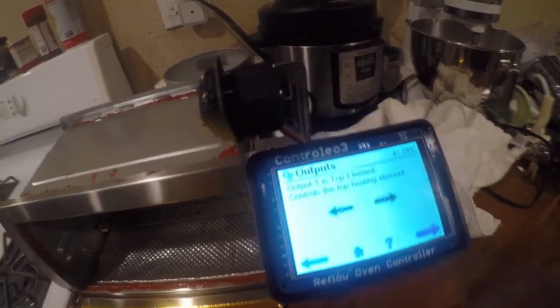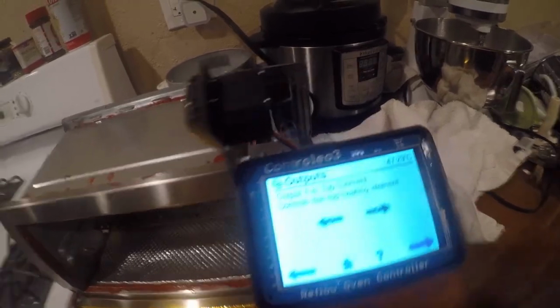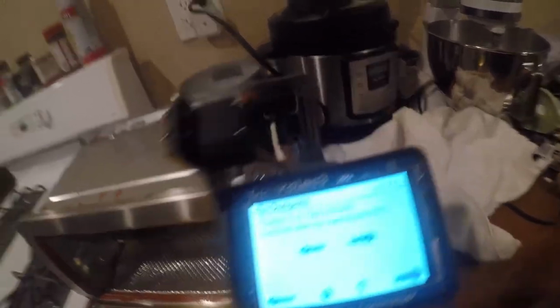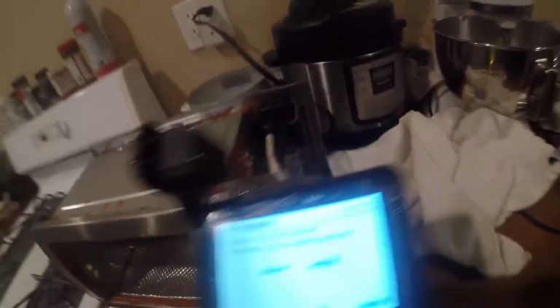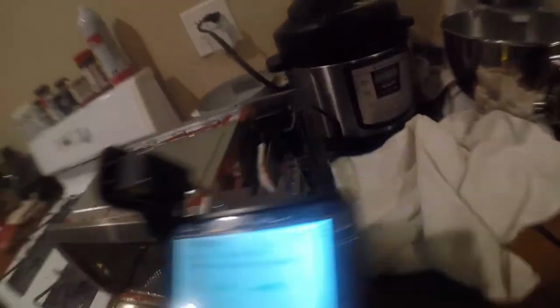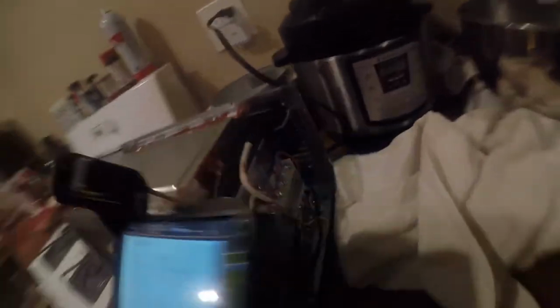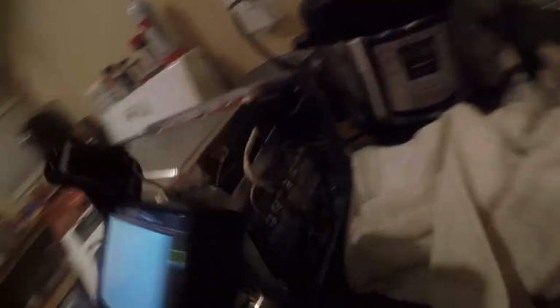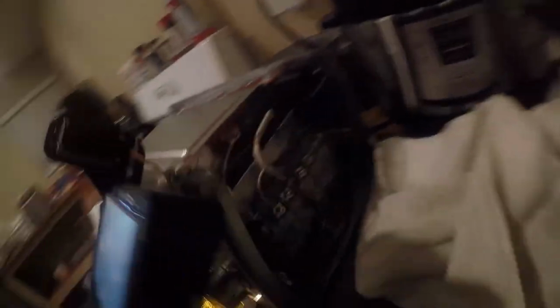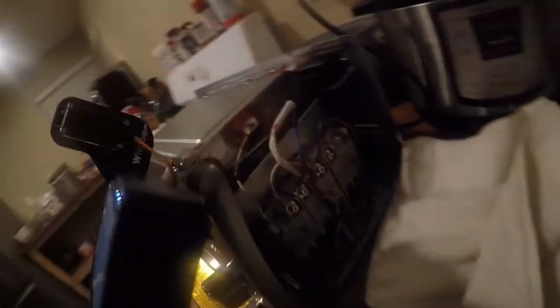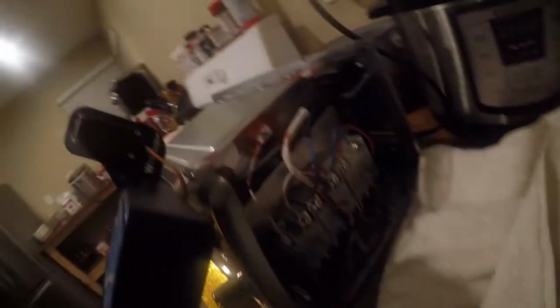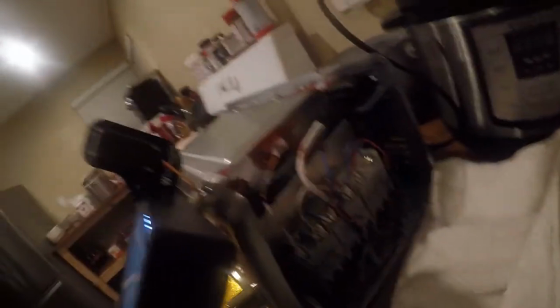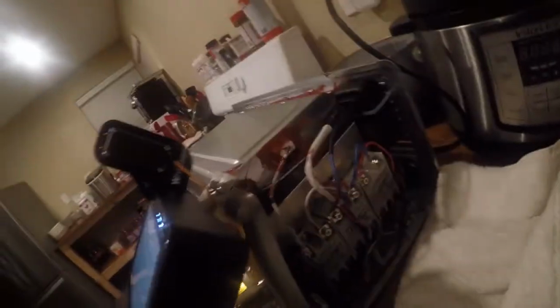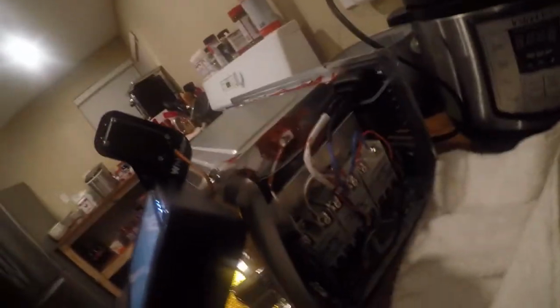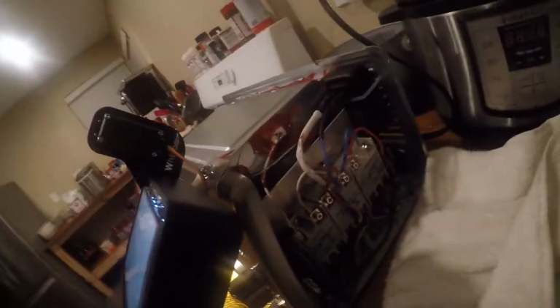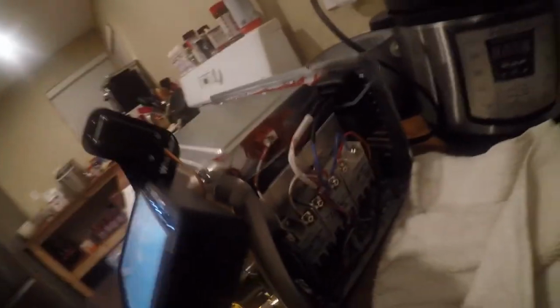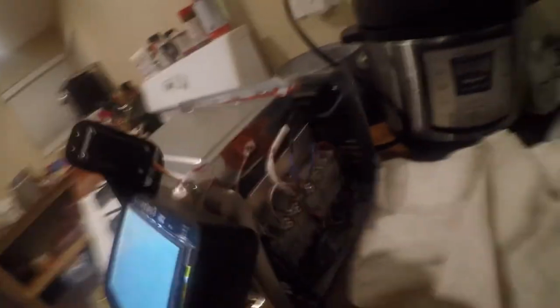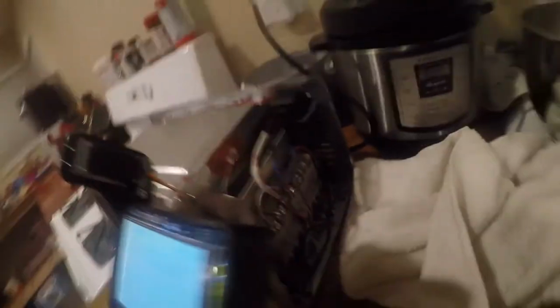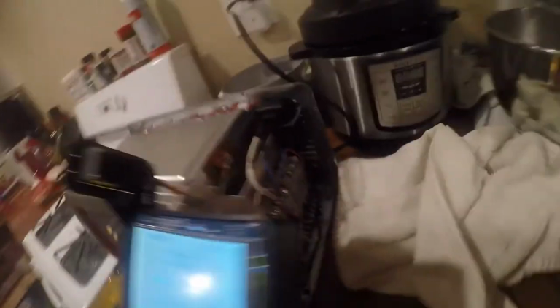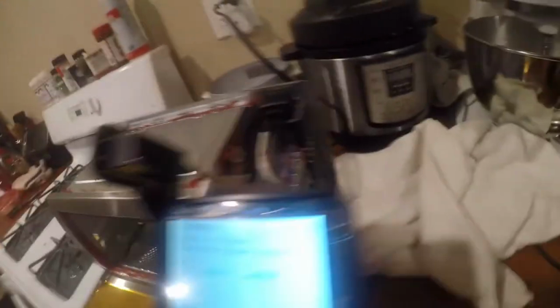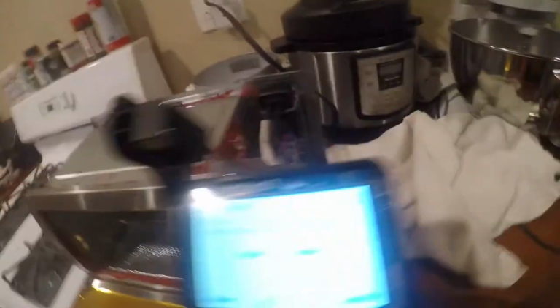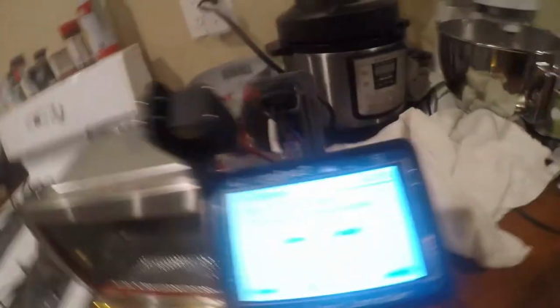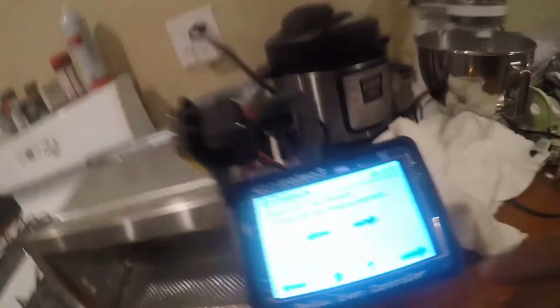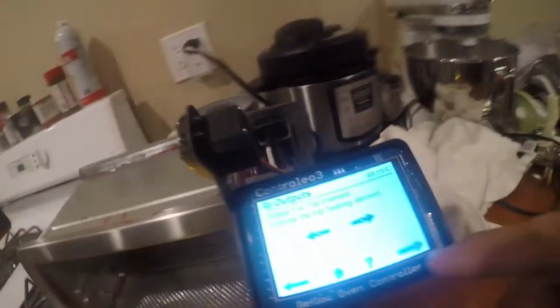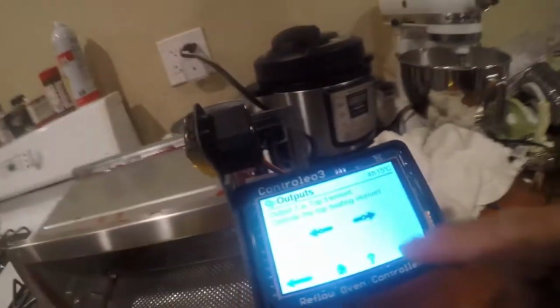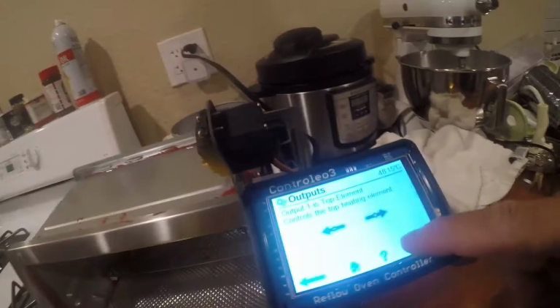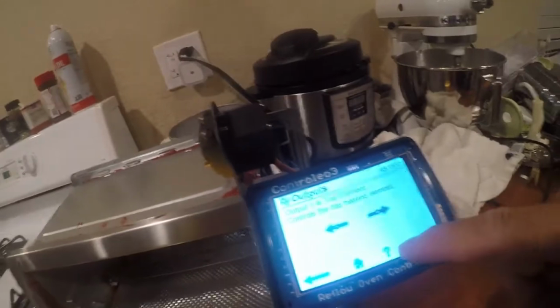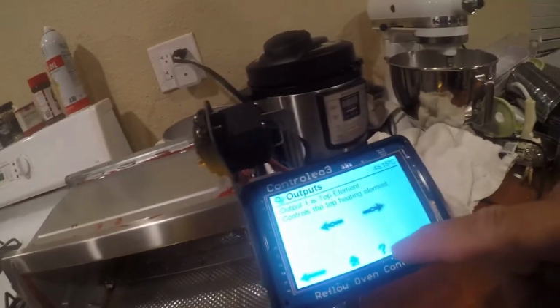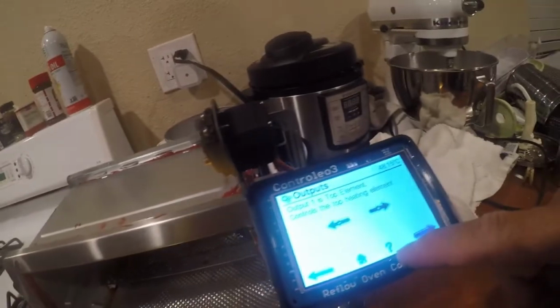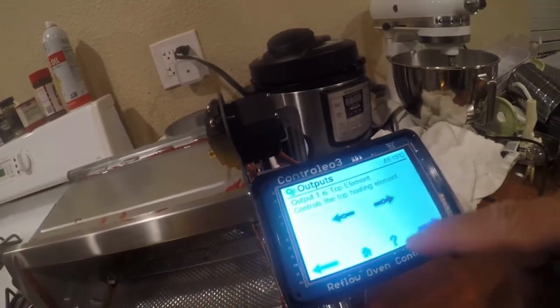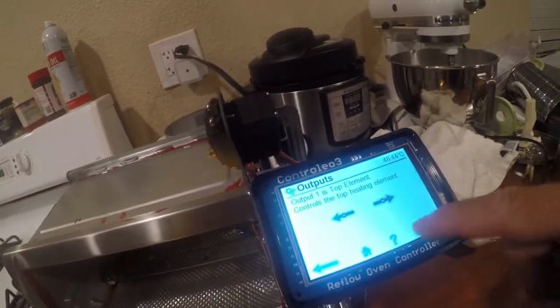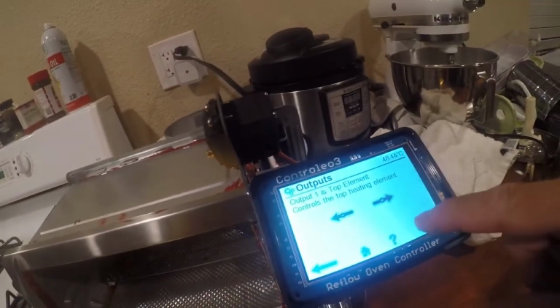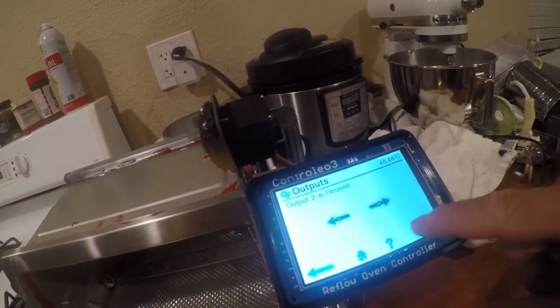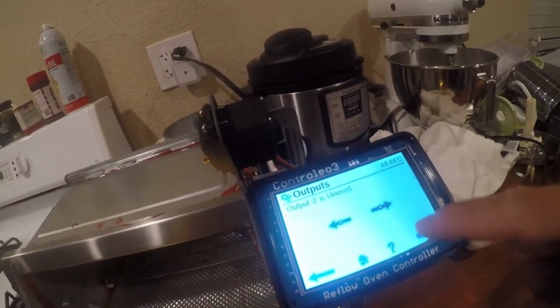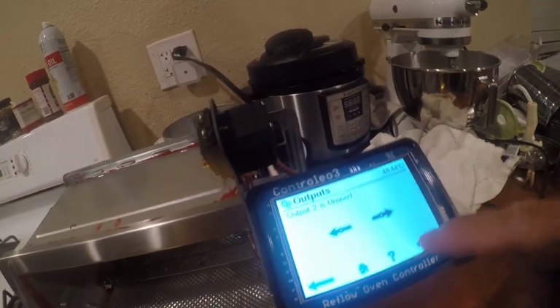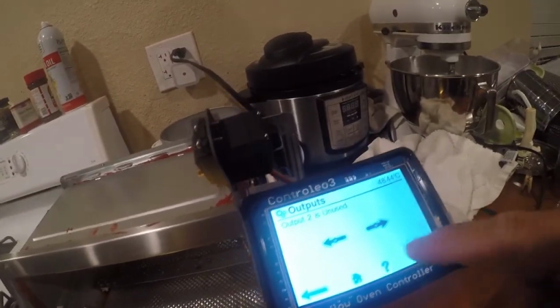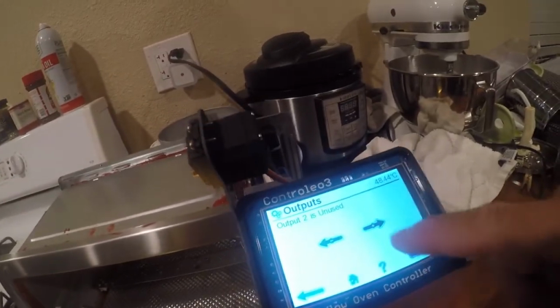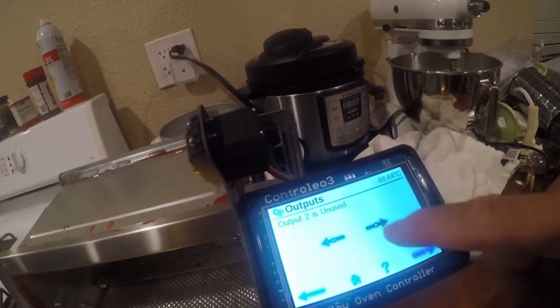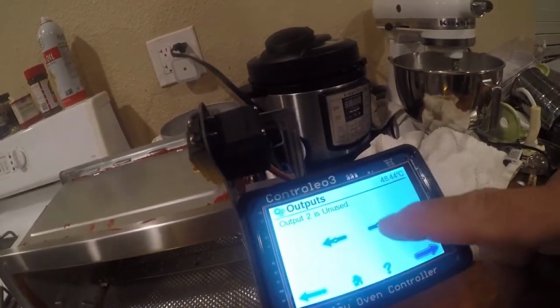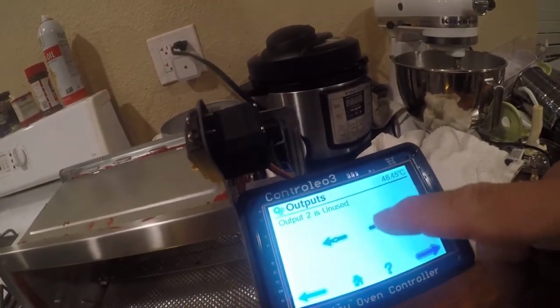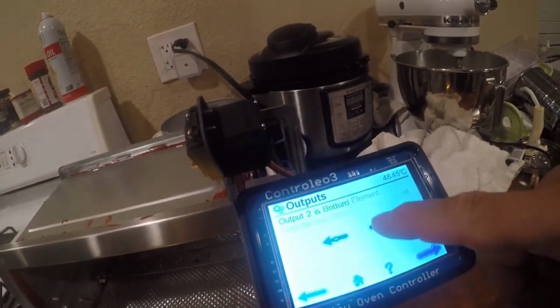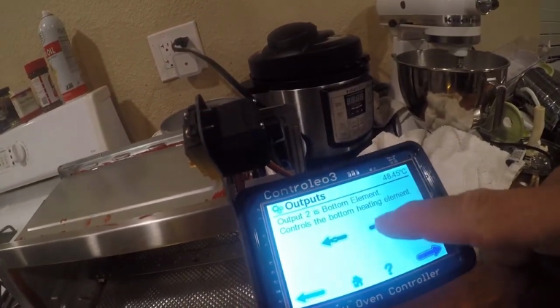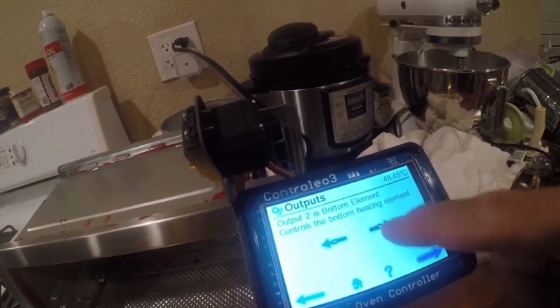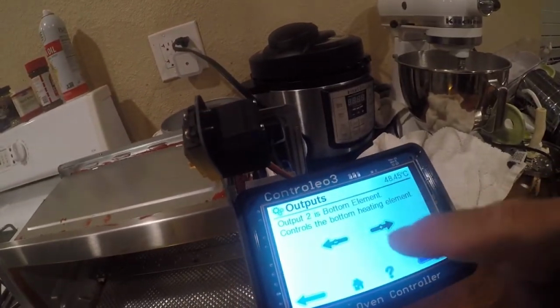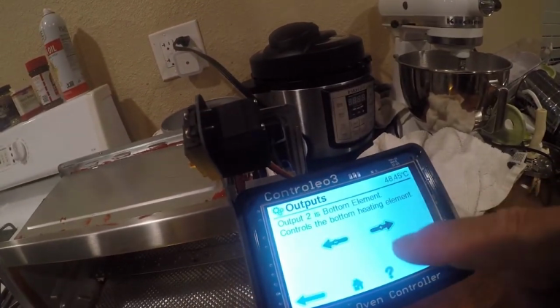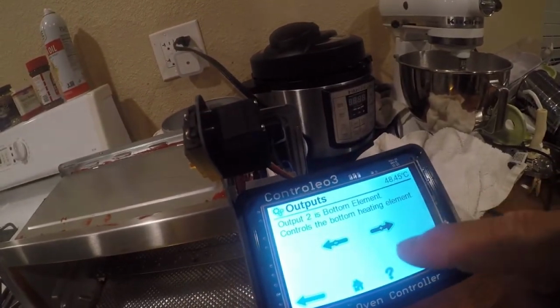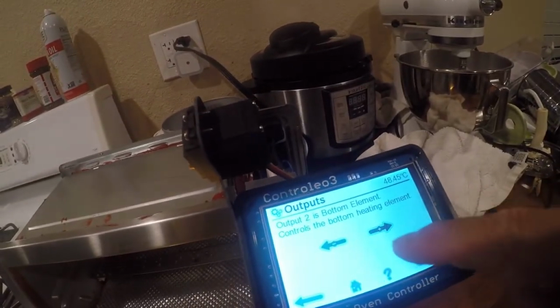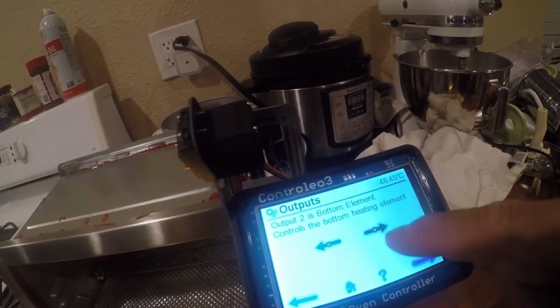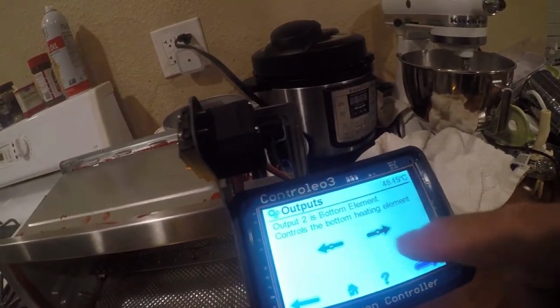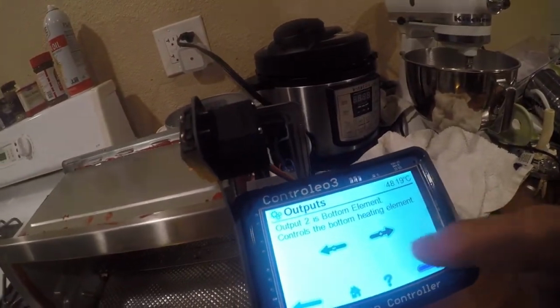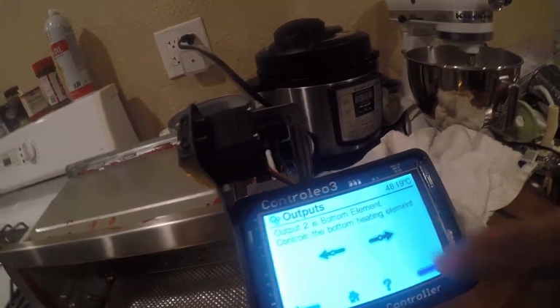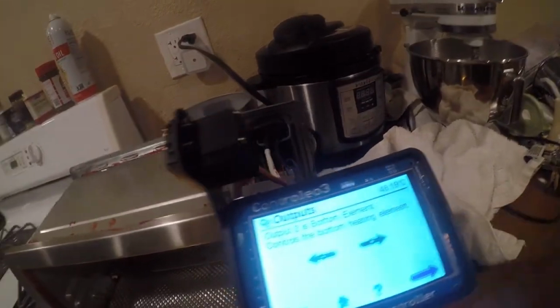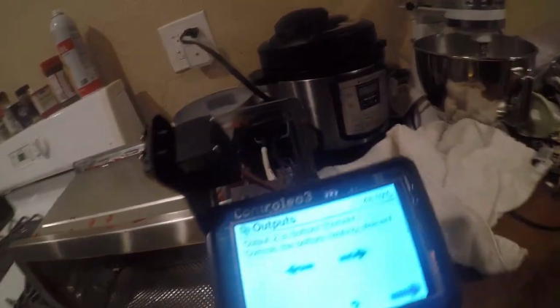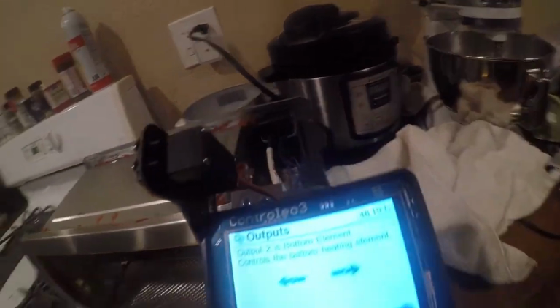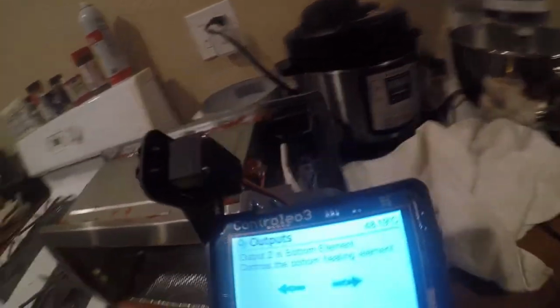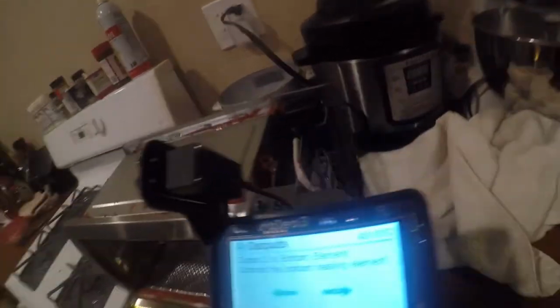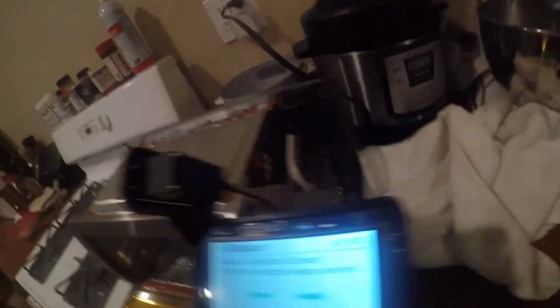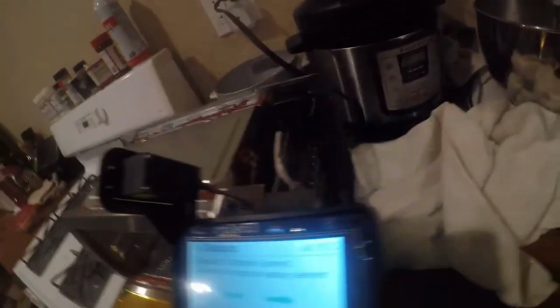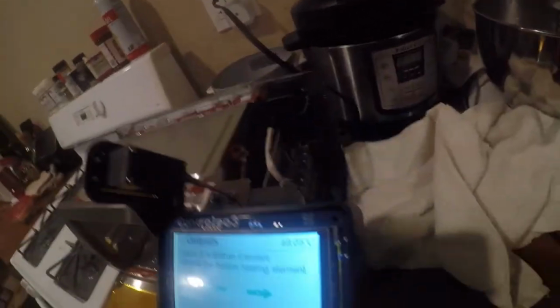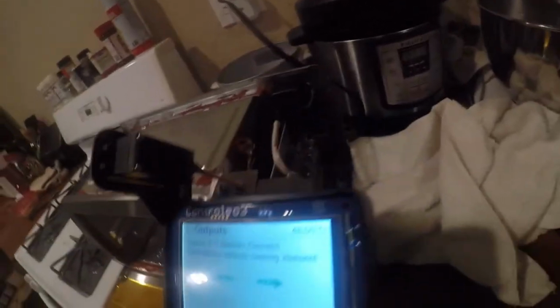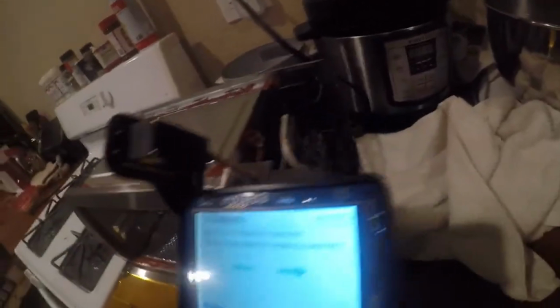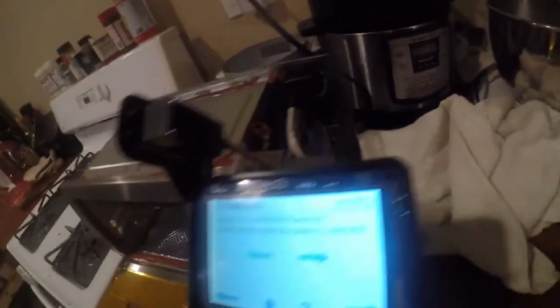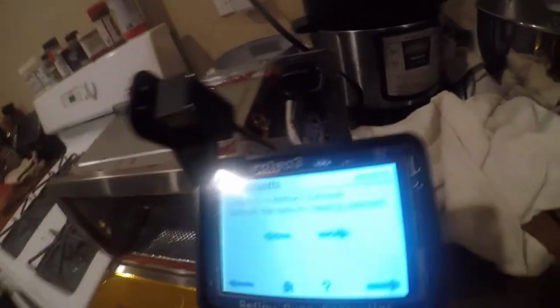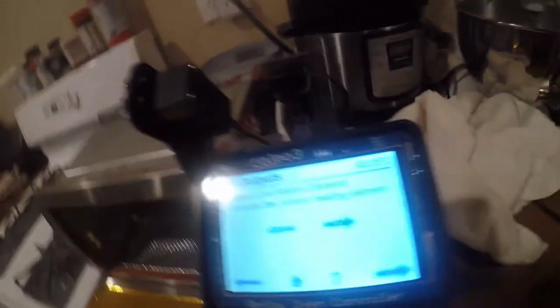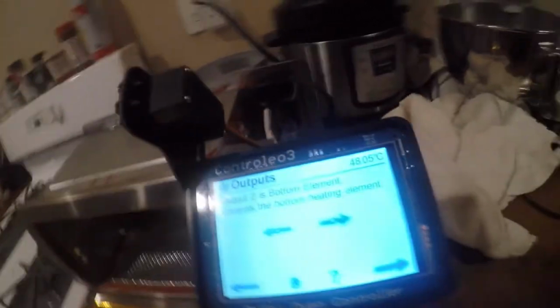So output one is the top, output two is the bottom.